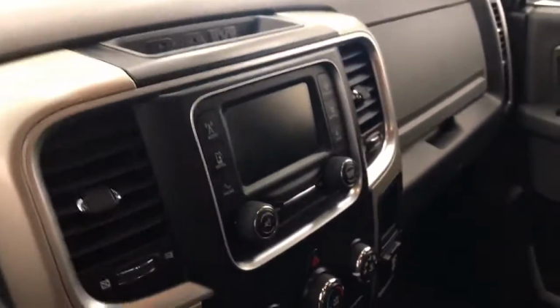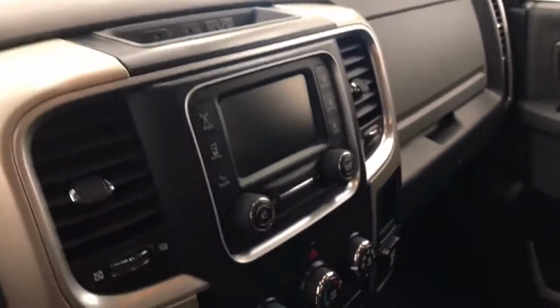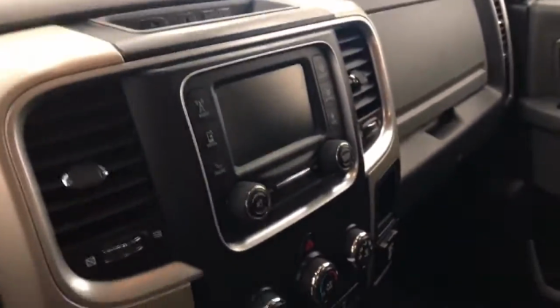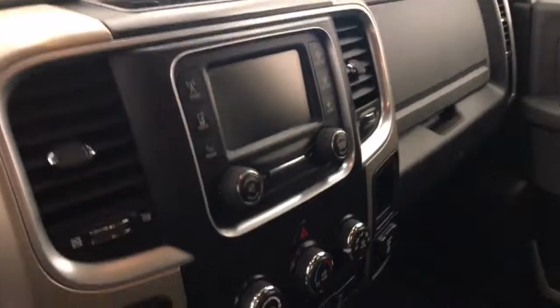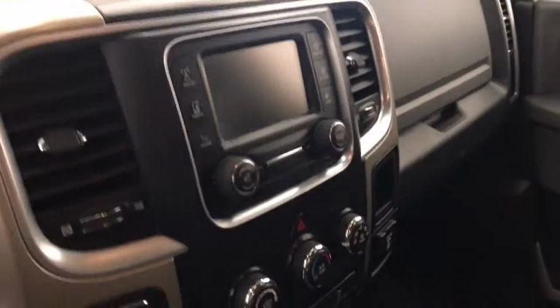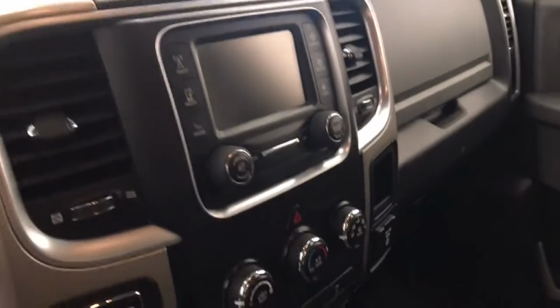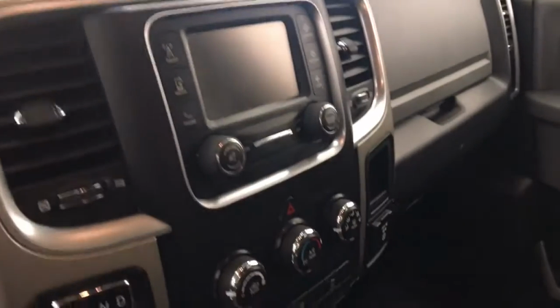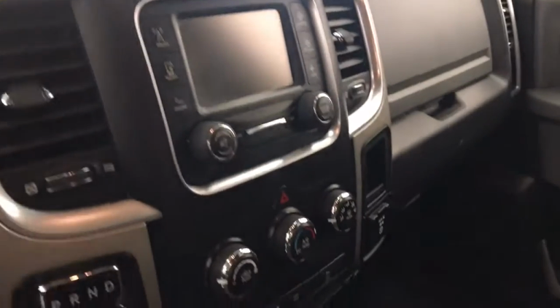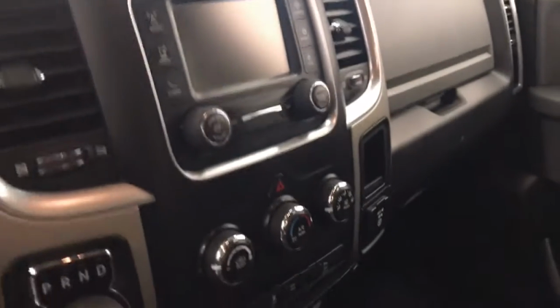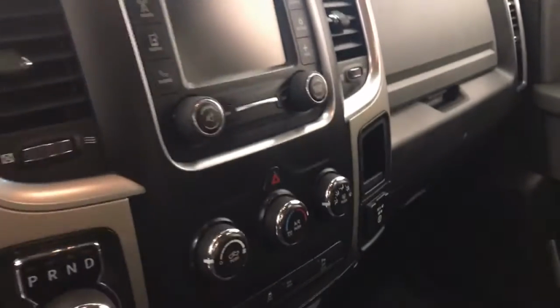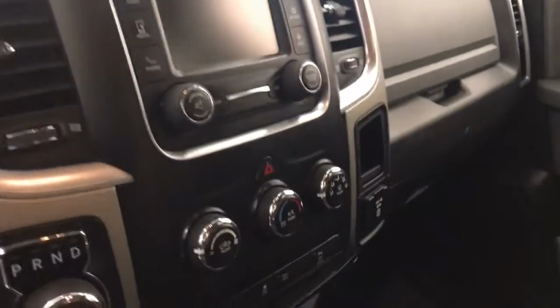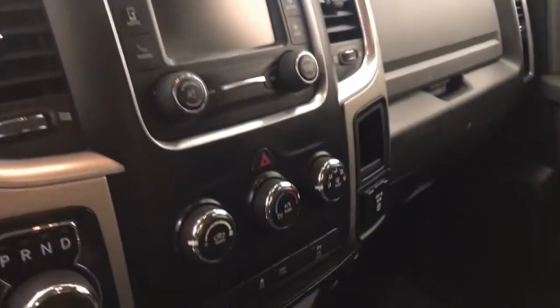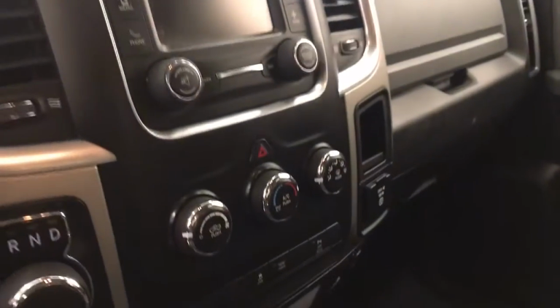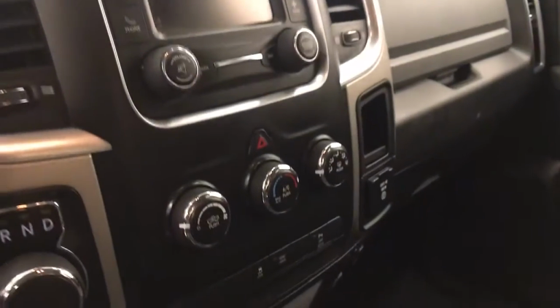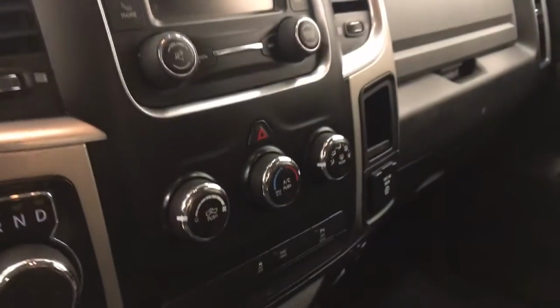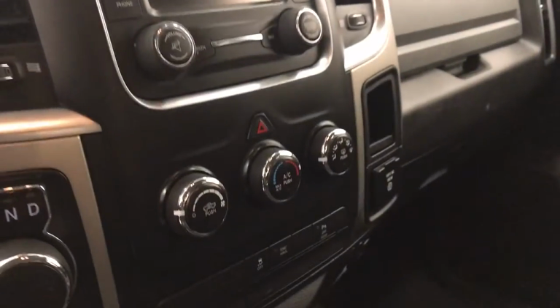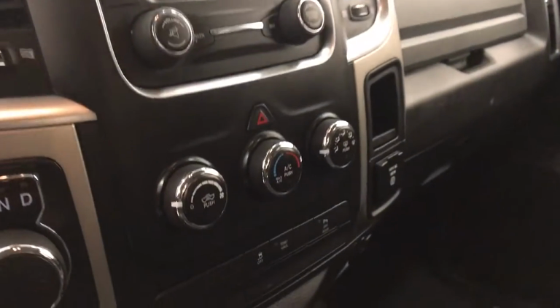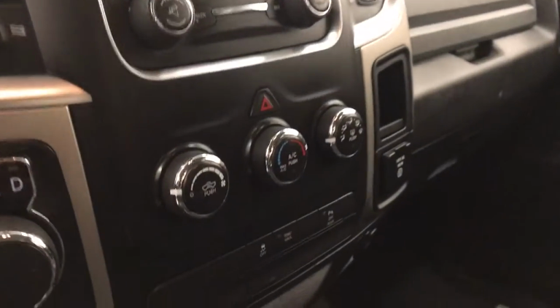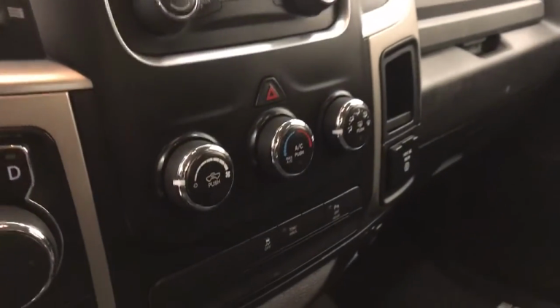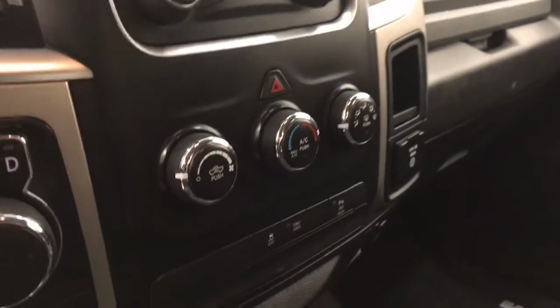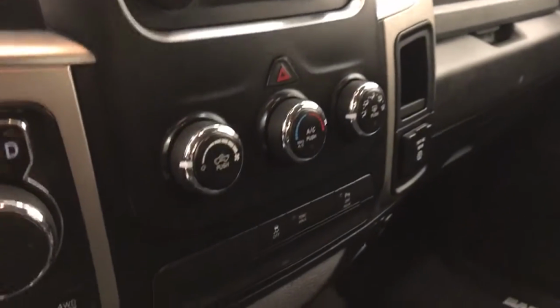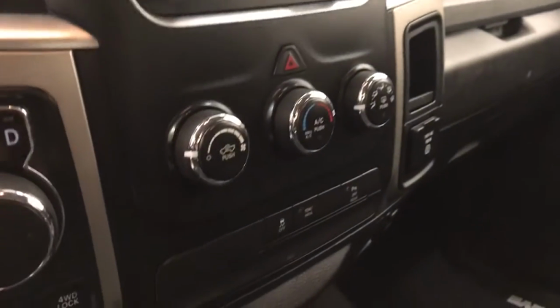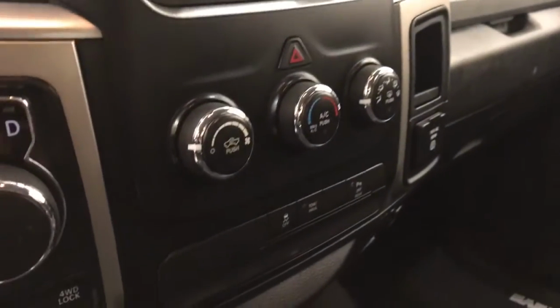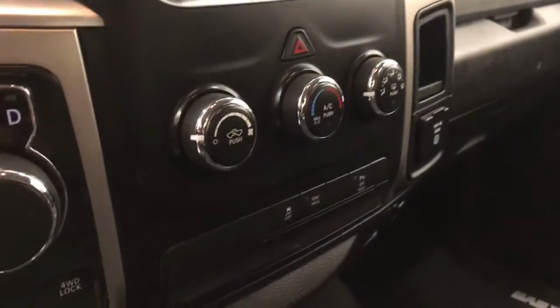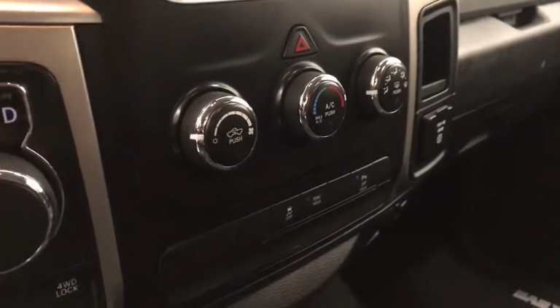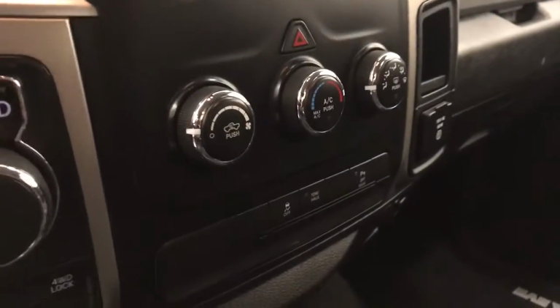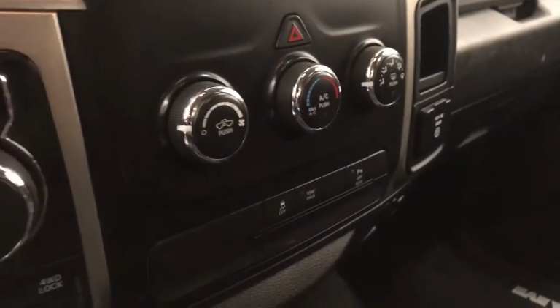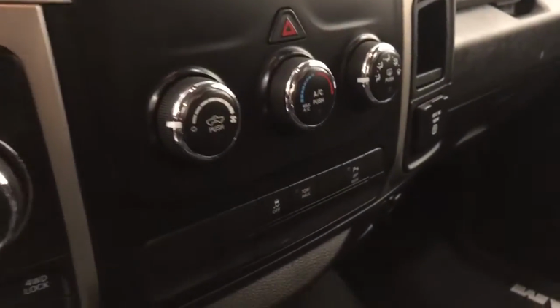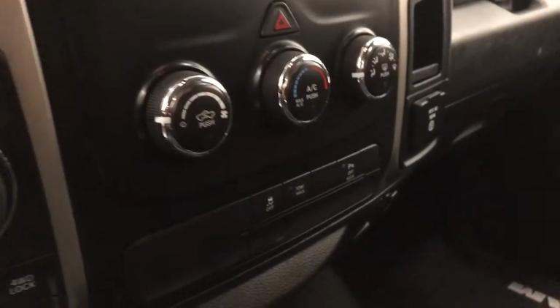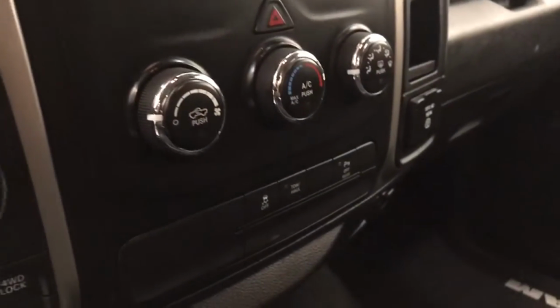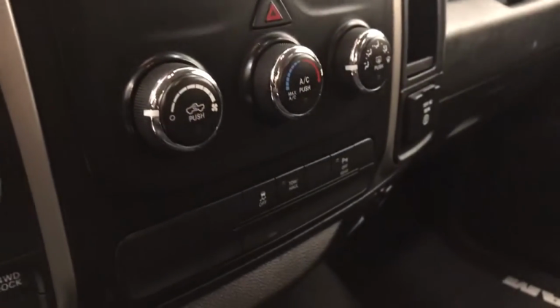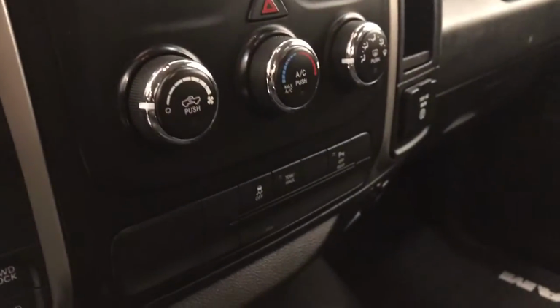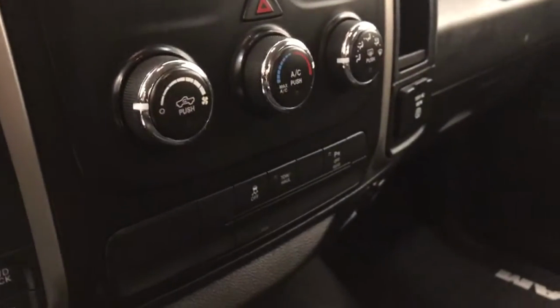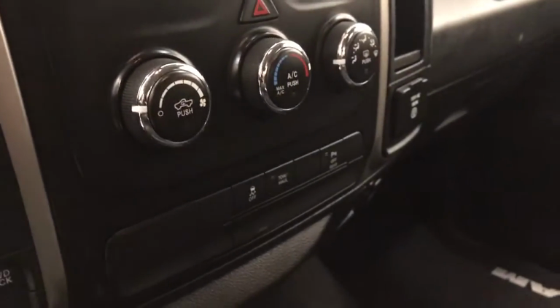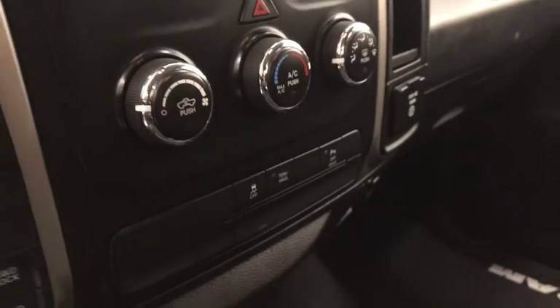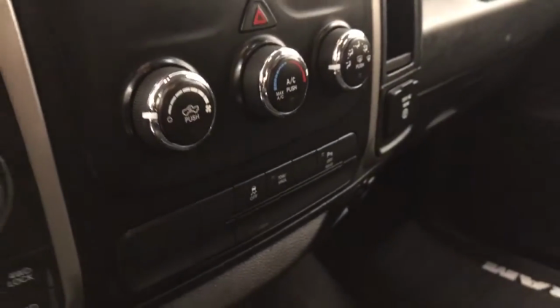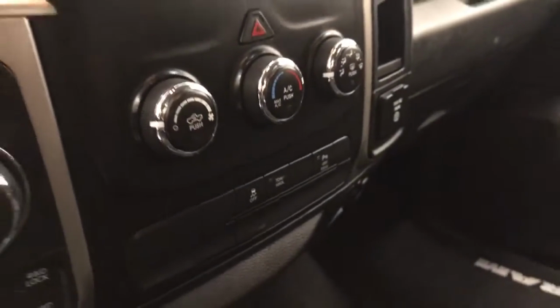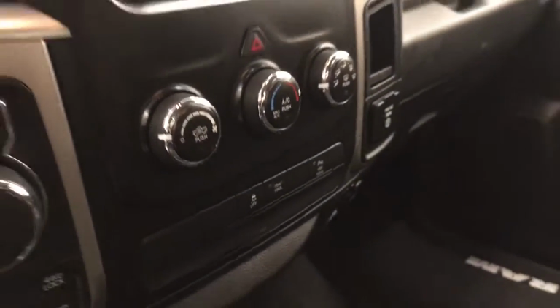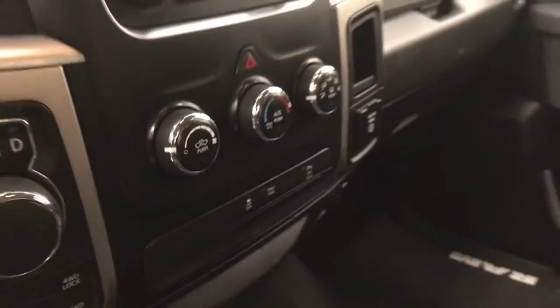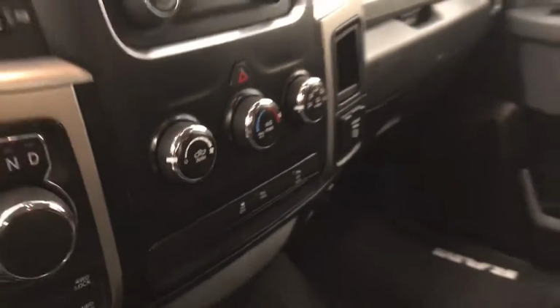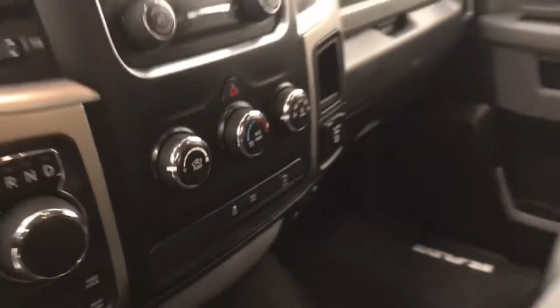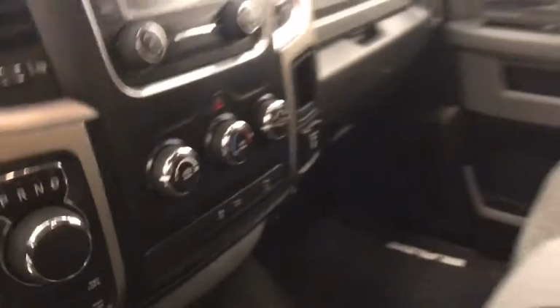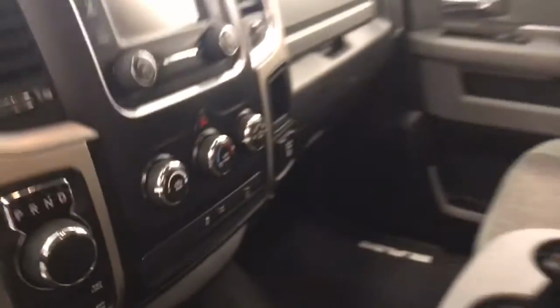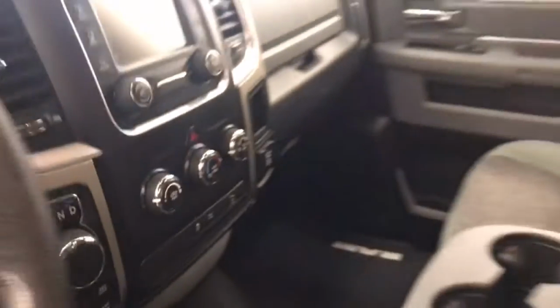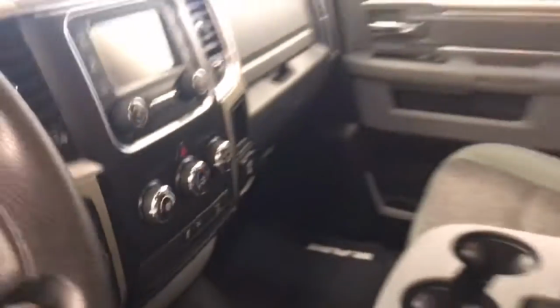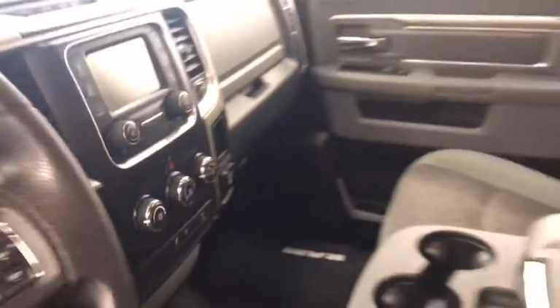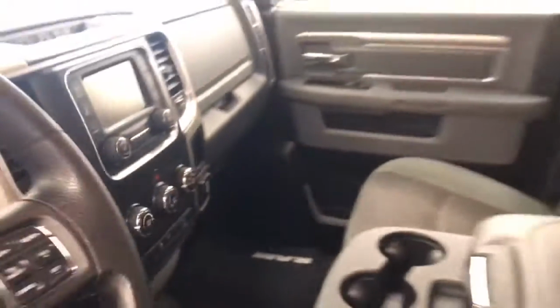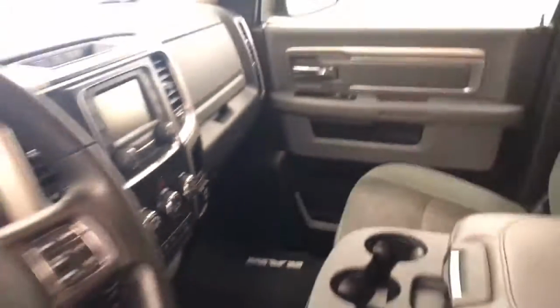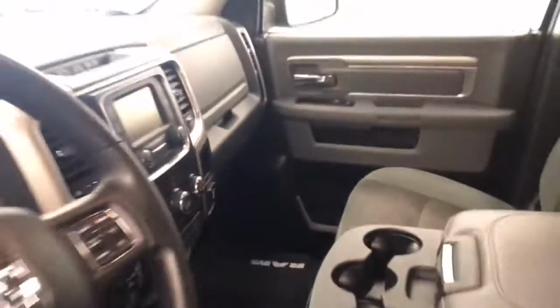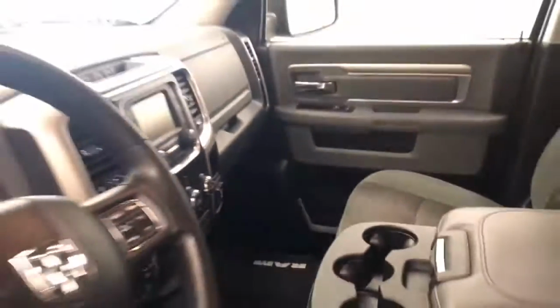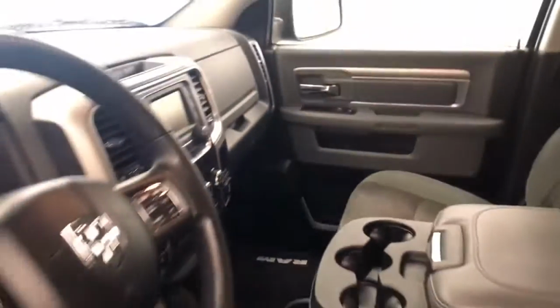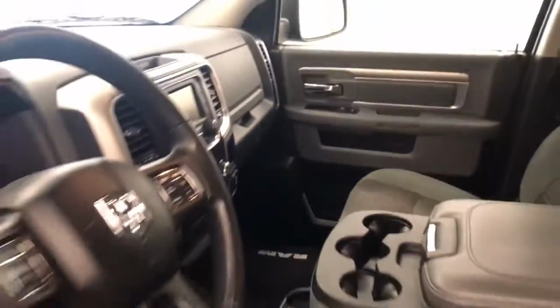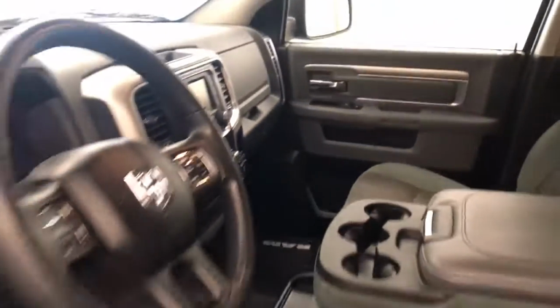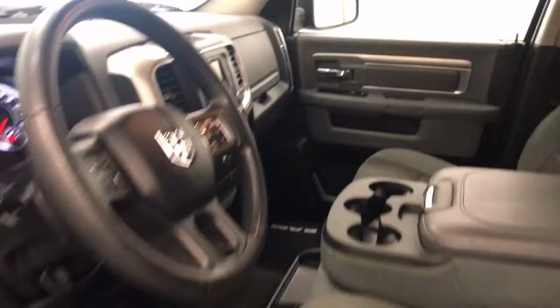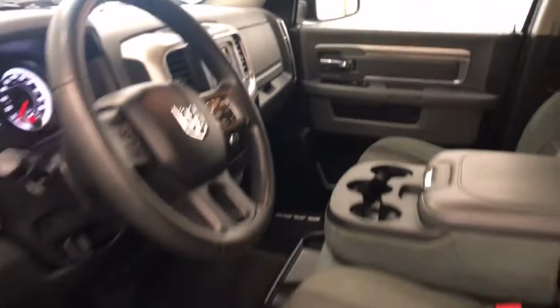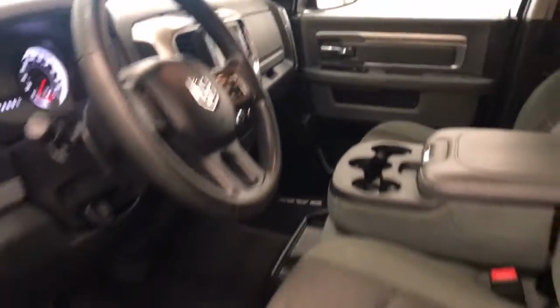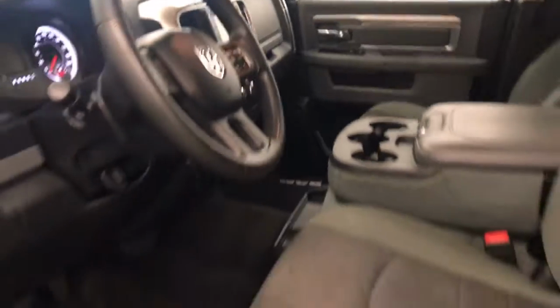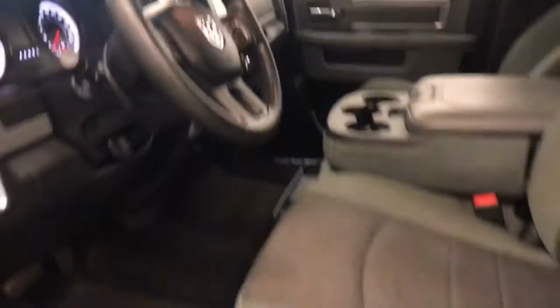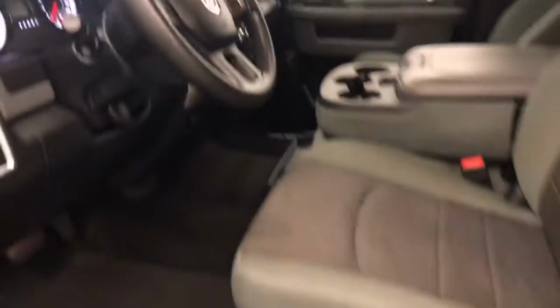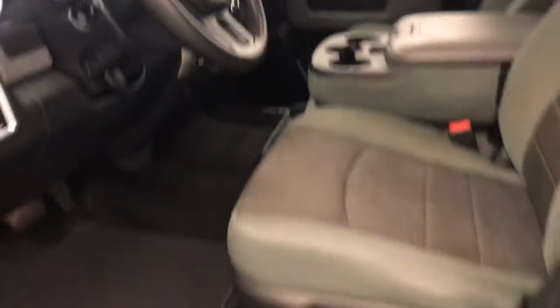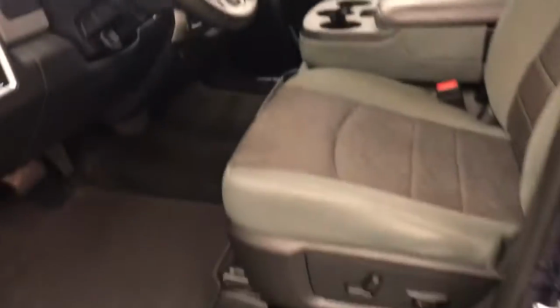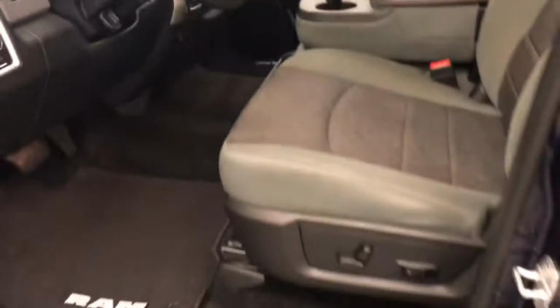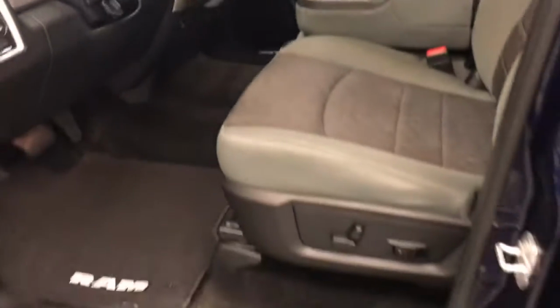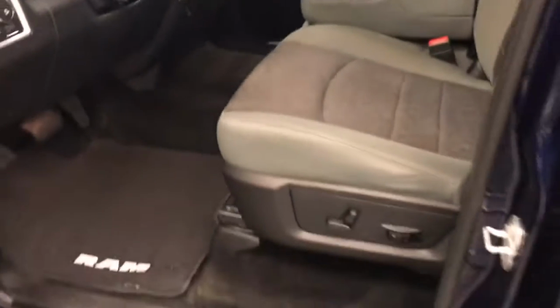We also have AM/FM radio, climate control with AC, traction control, four-wheel drive controls, and parking assist controls. Our interior color is black.